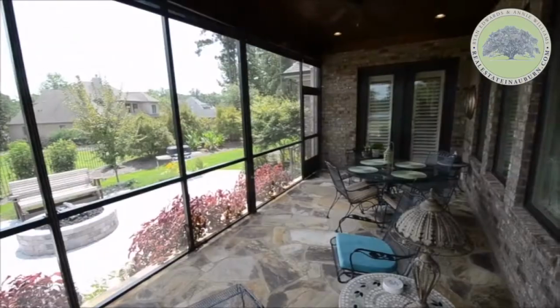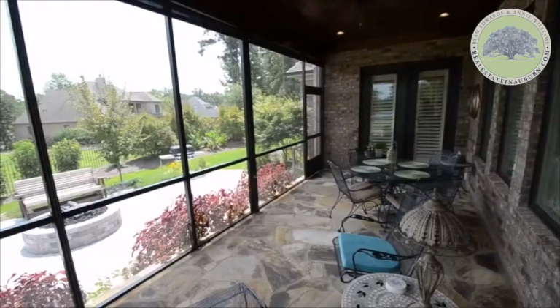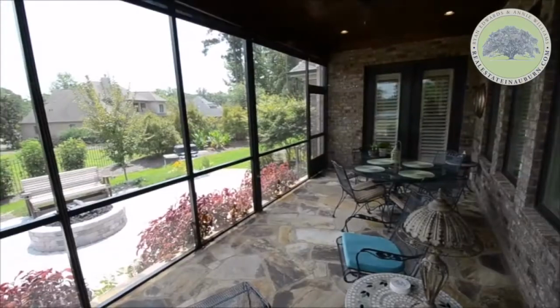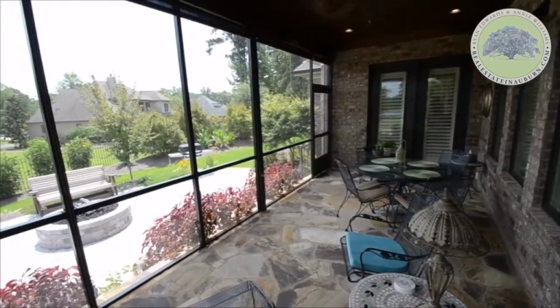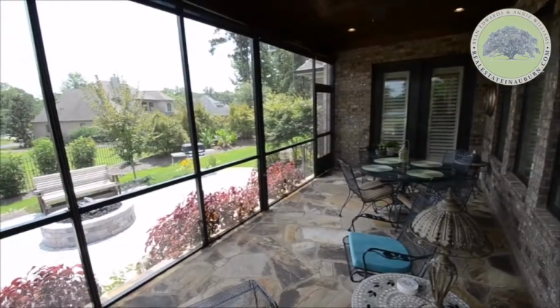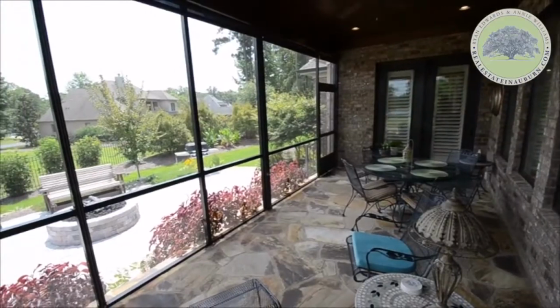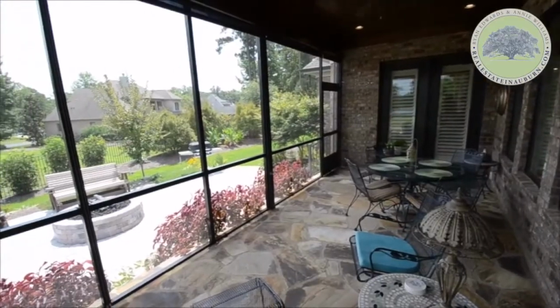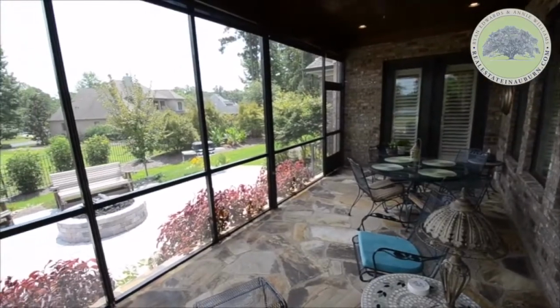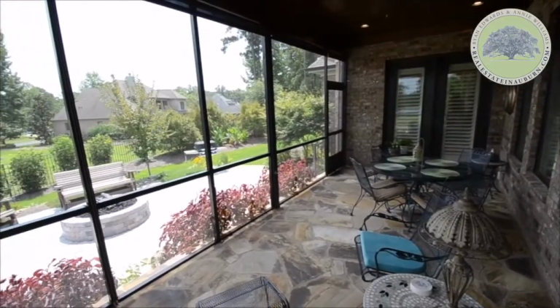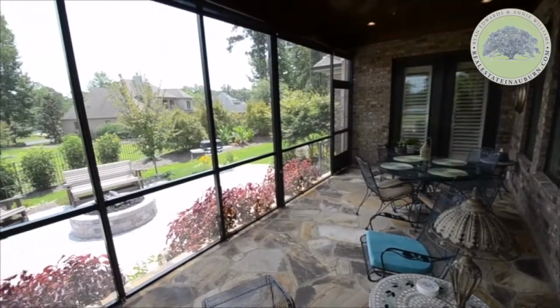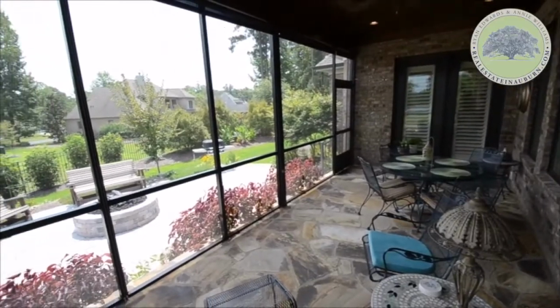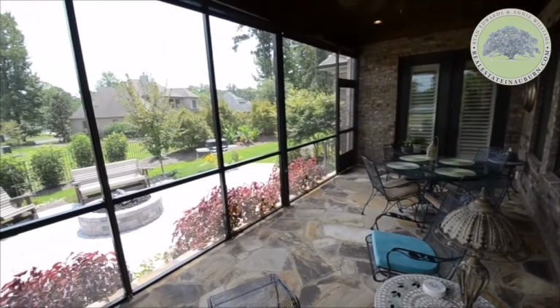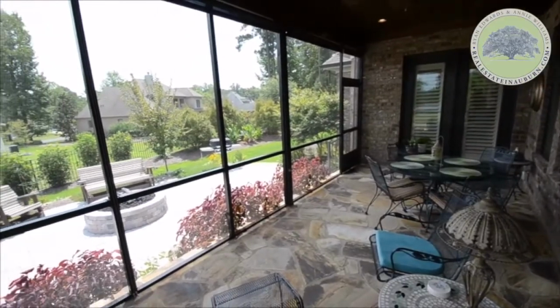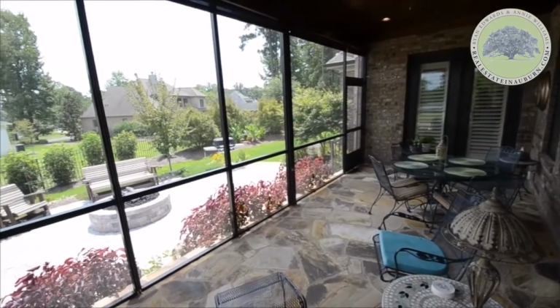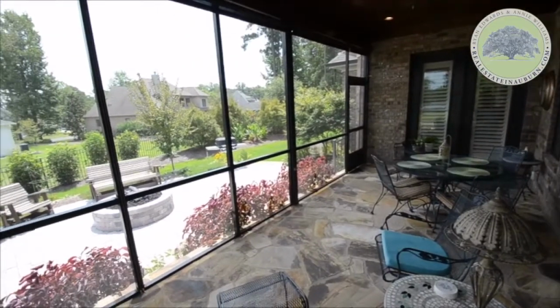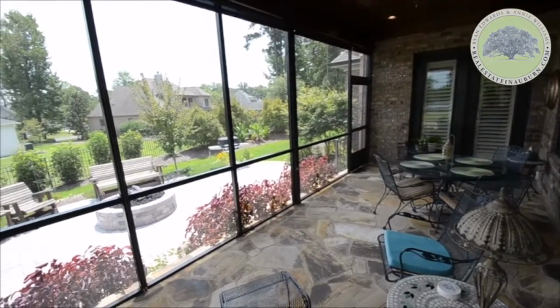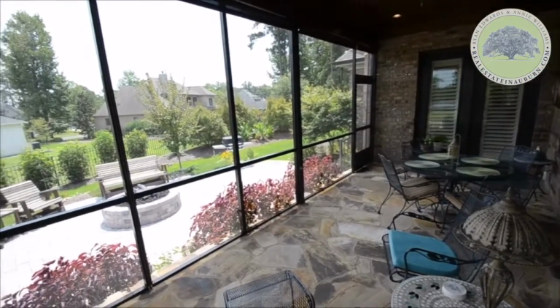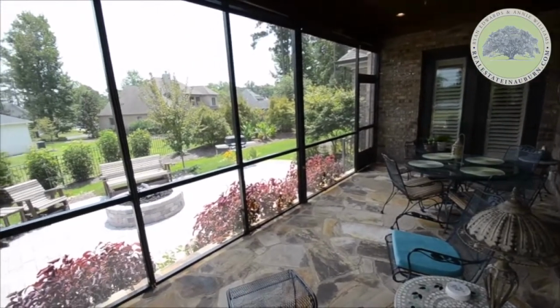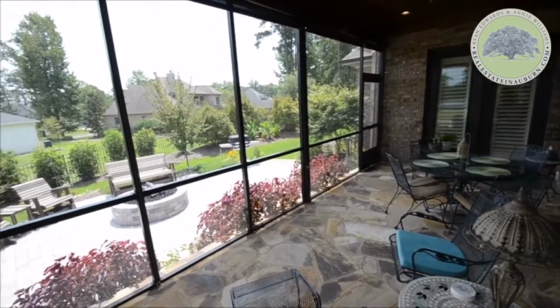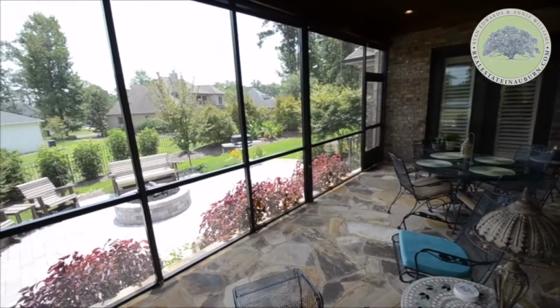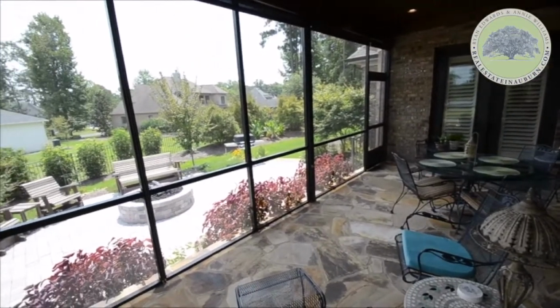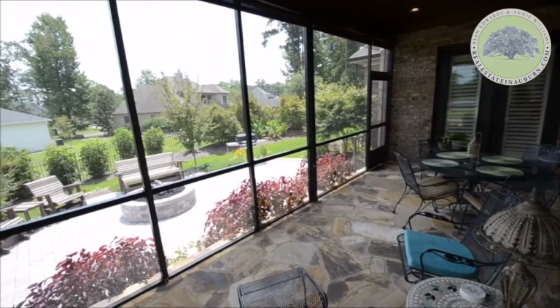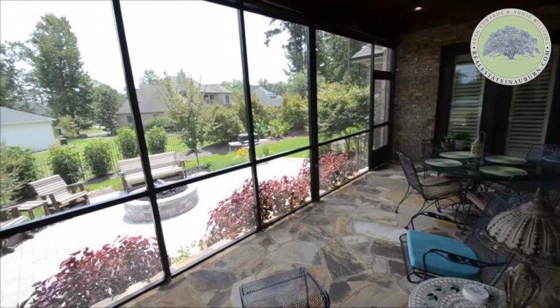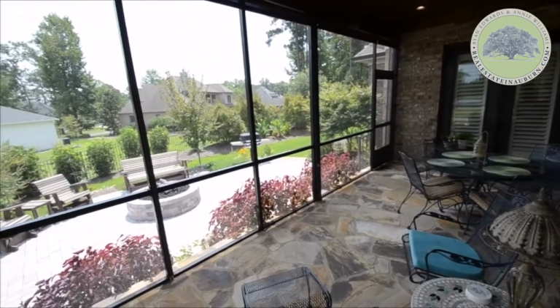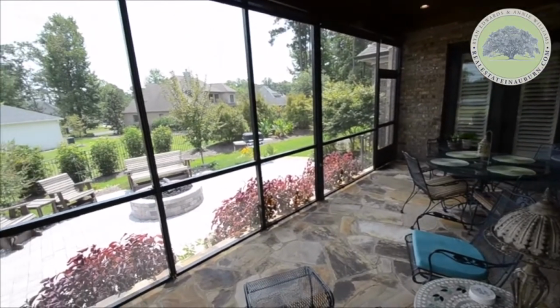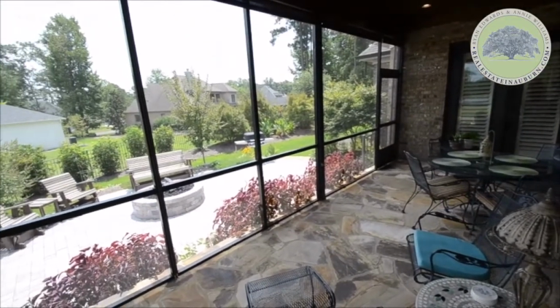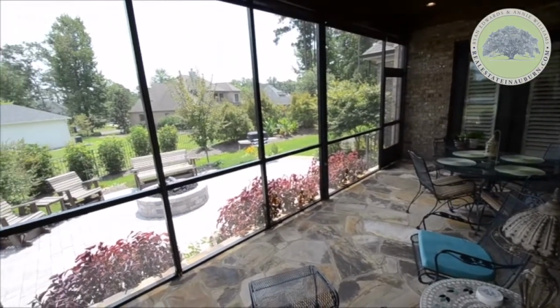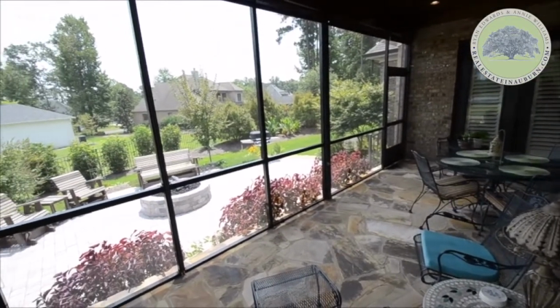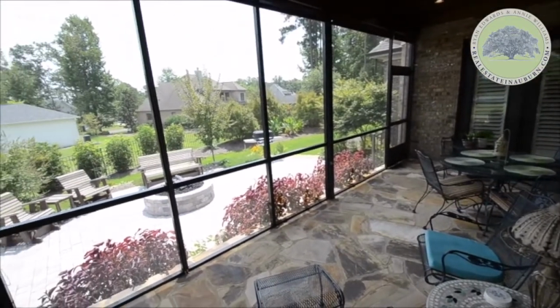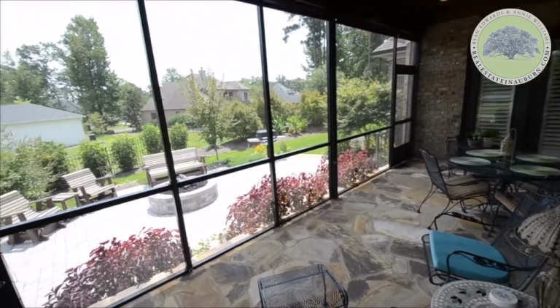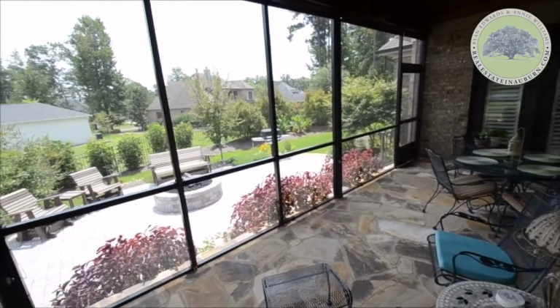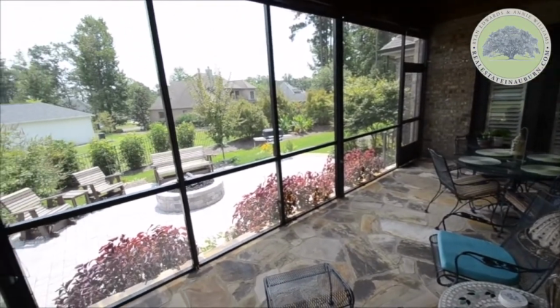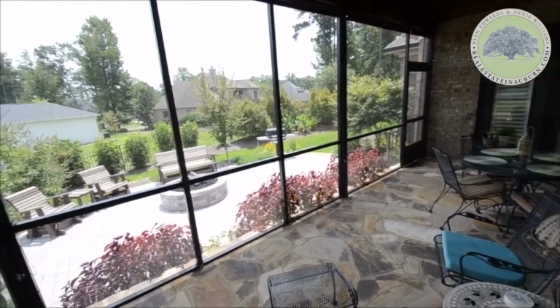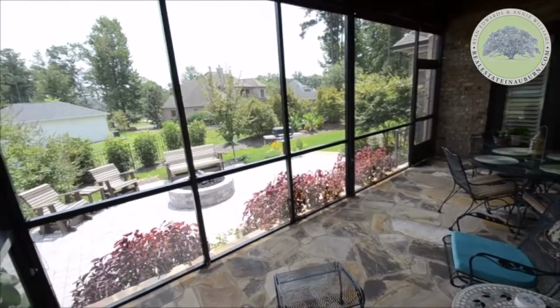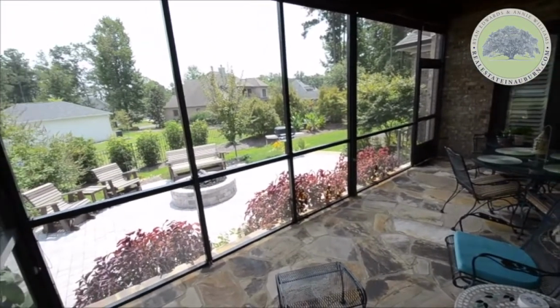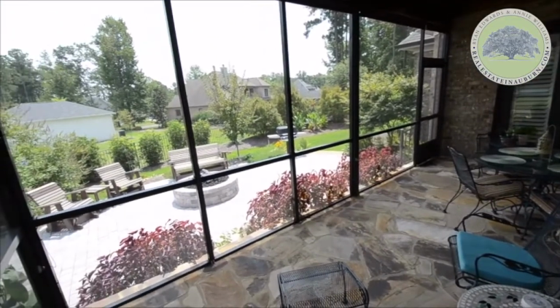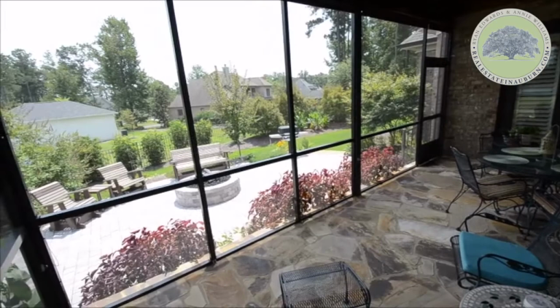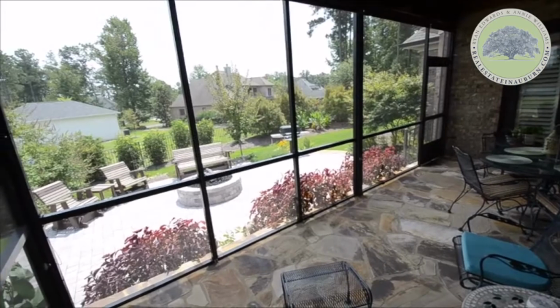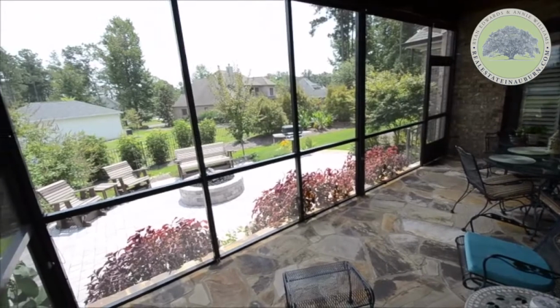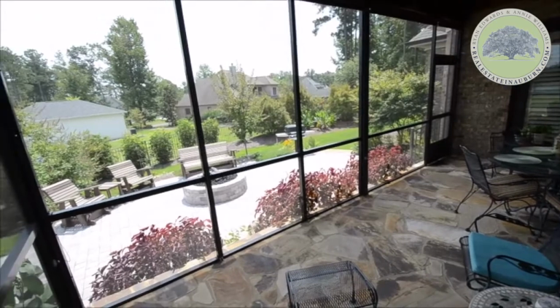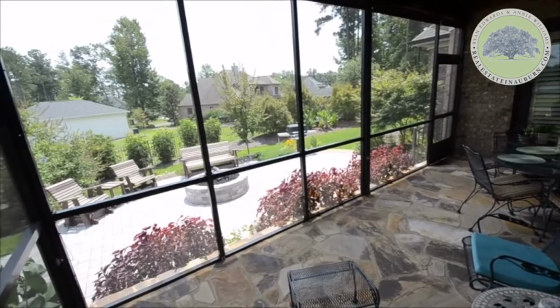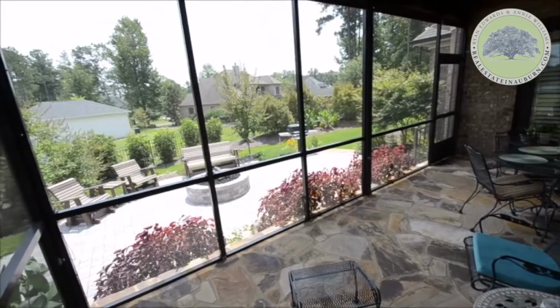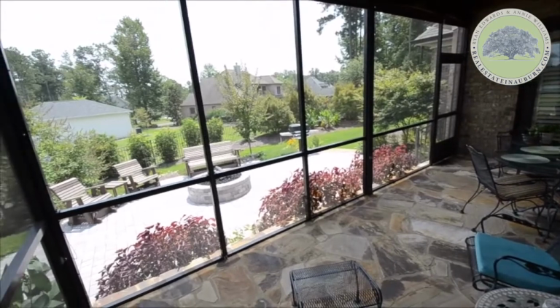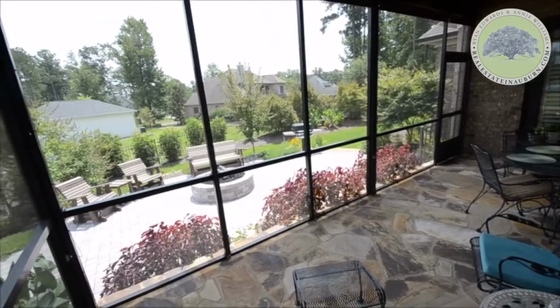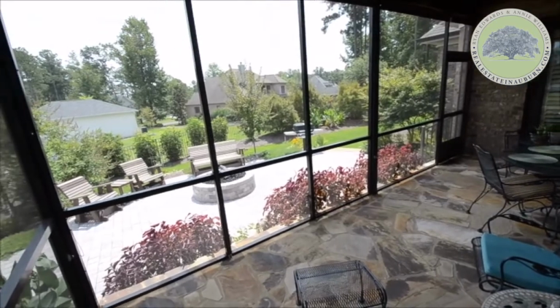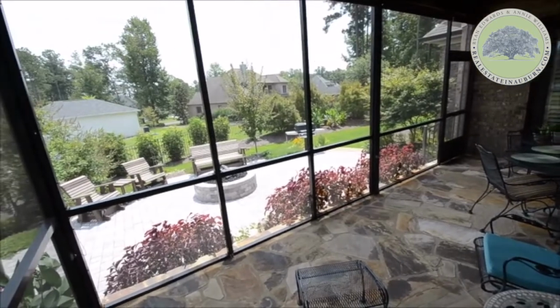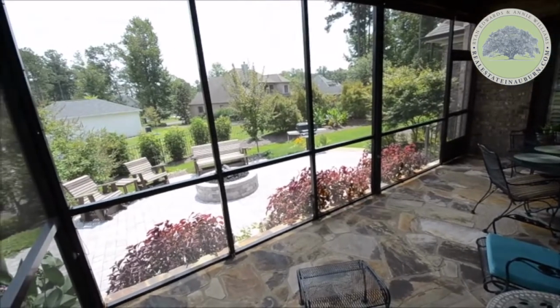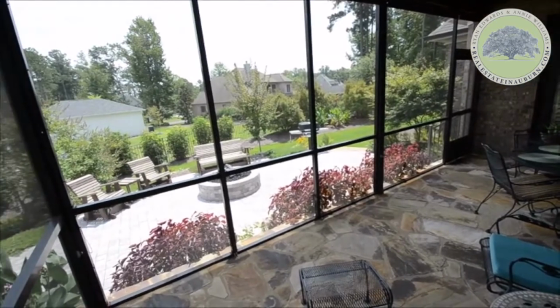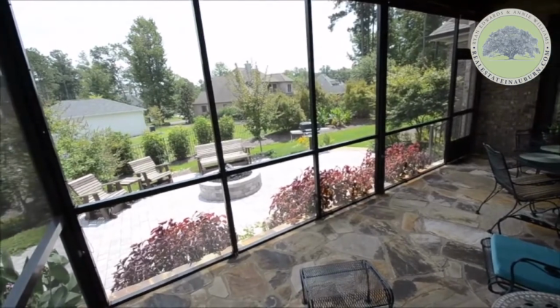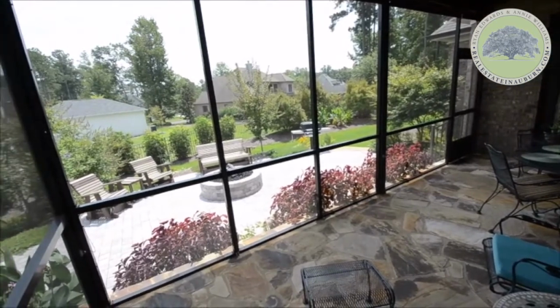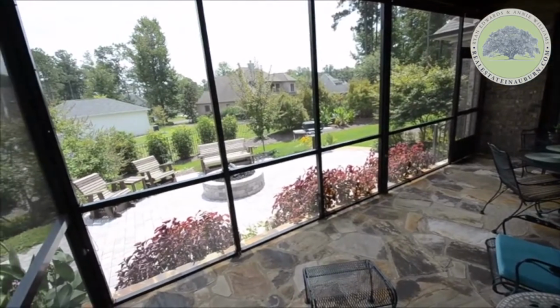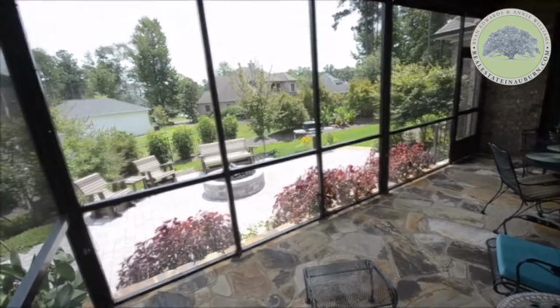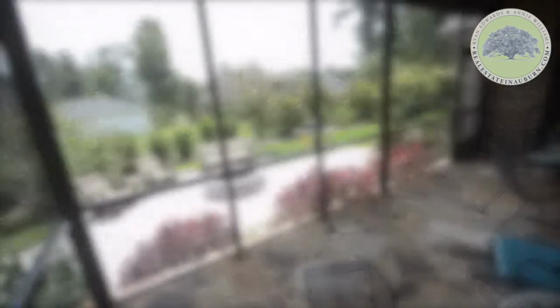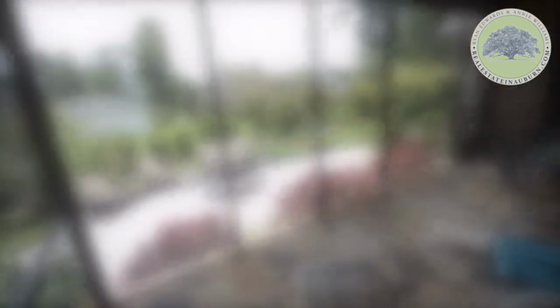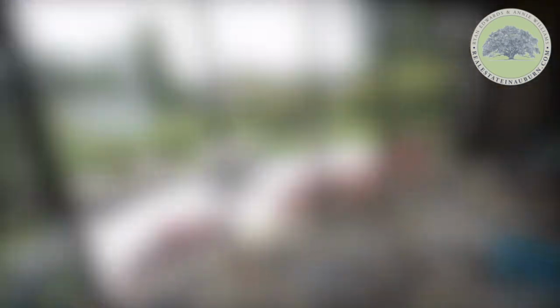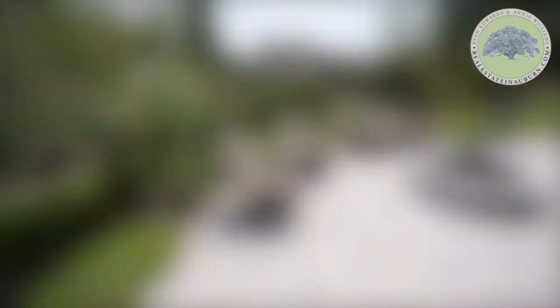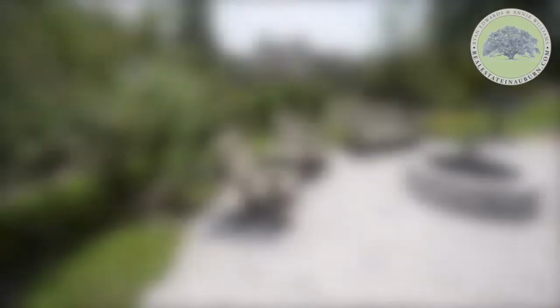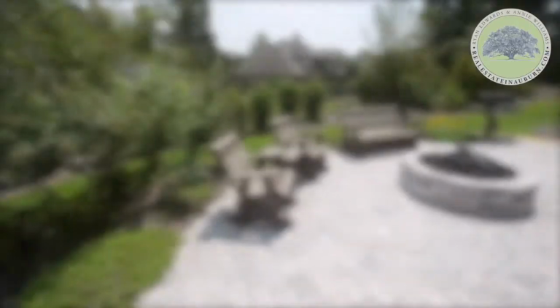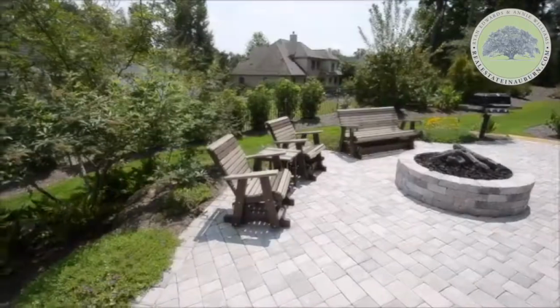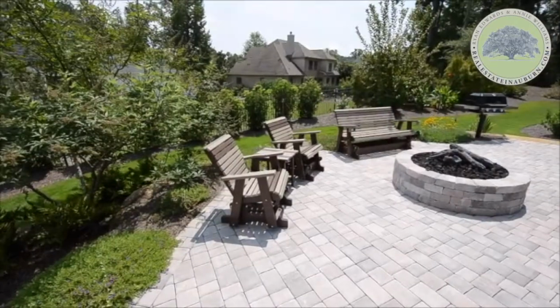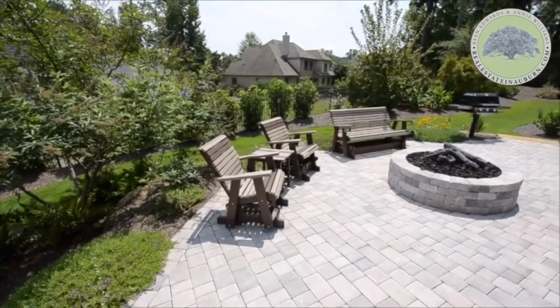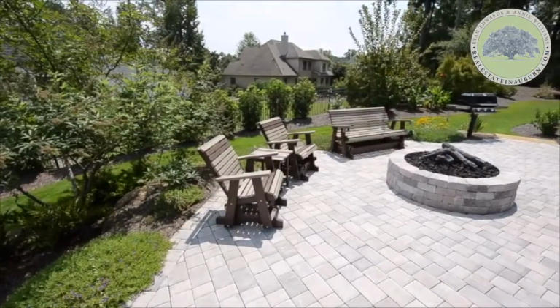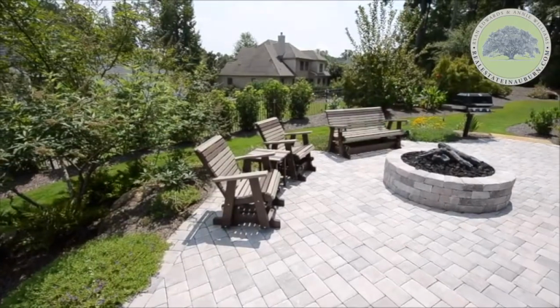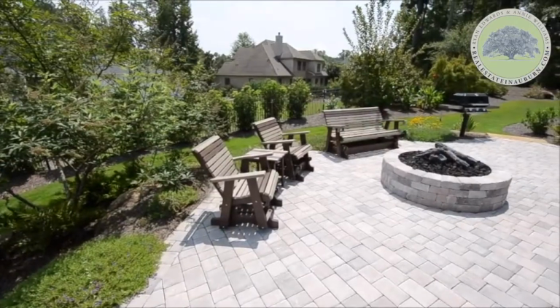This fantastic screened porch has a flagstone floor and overlooks the lush landscaping, built-in gas grill, and fire pit.